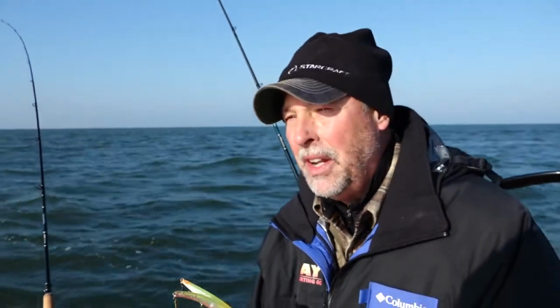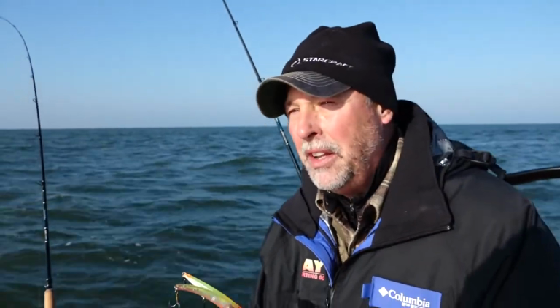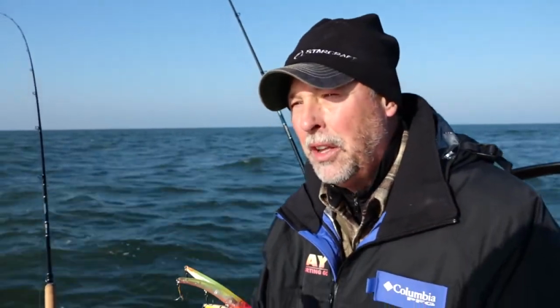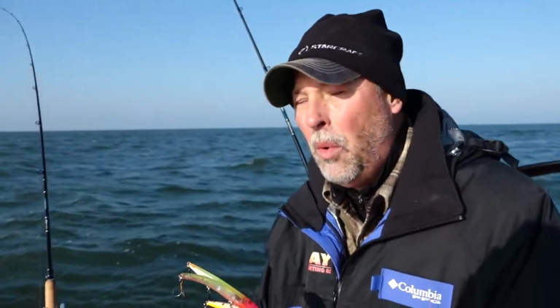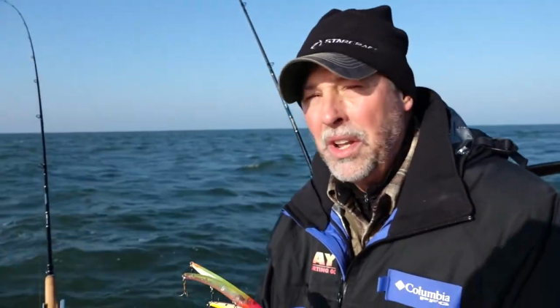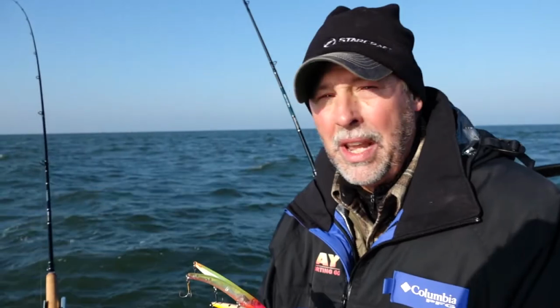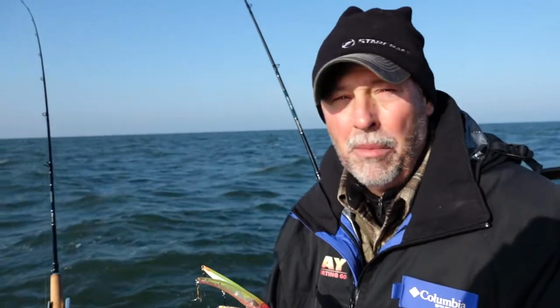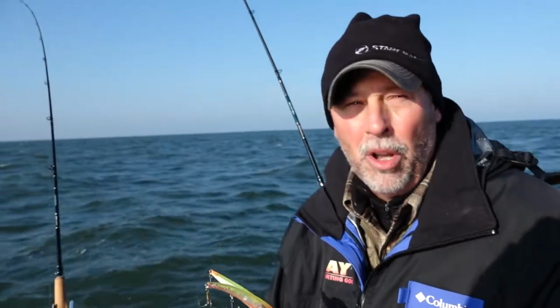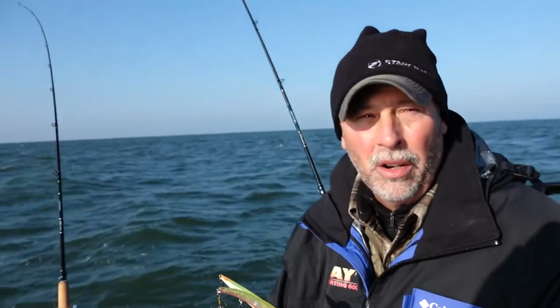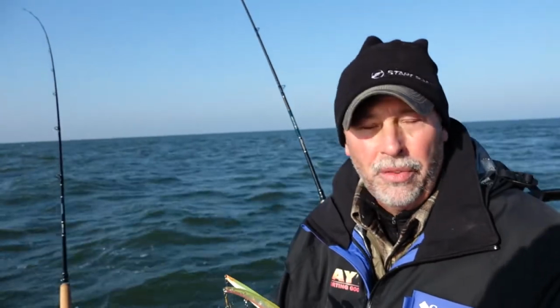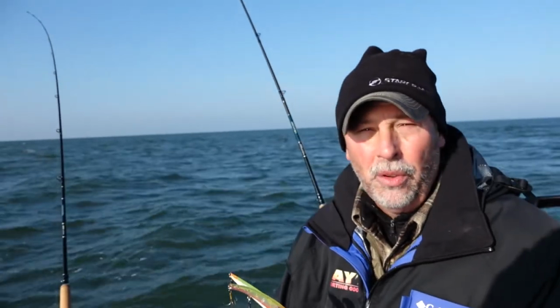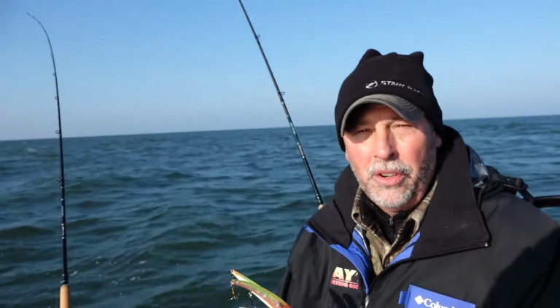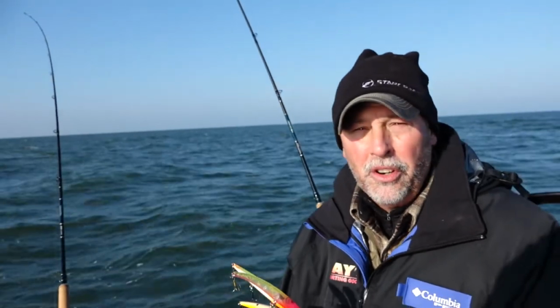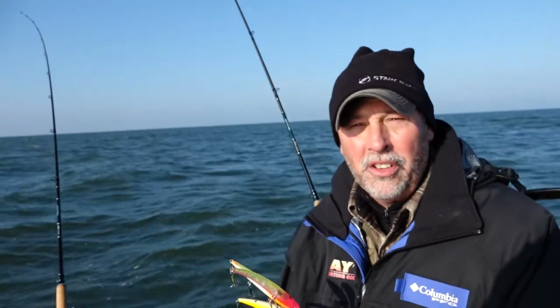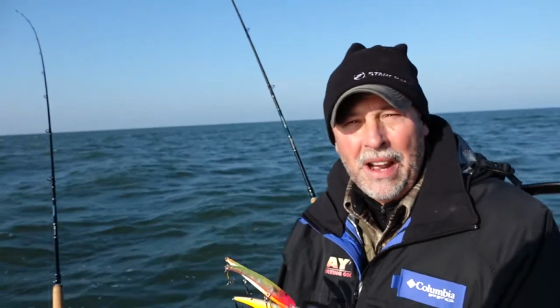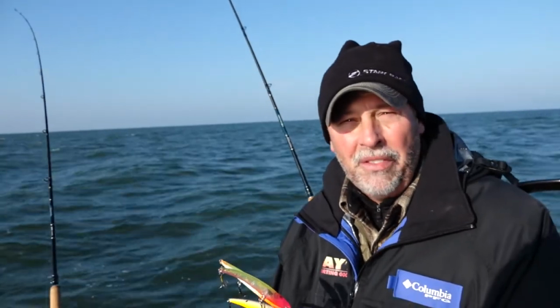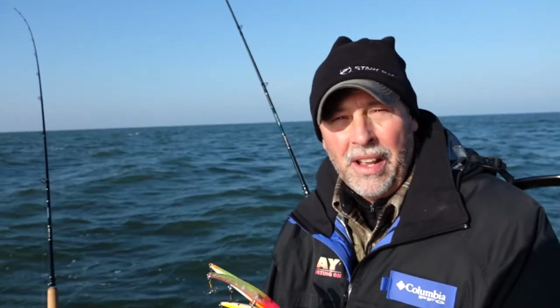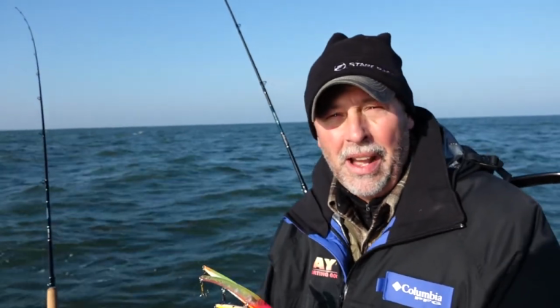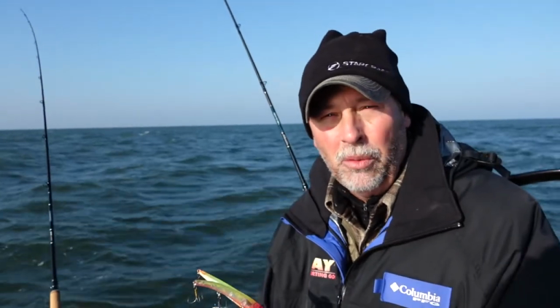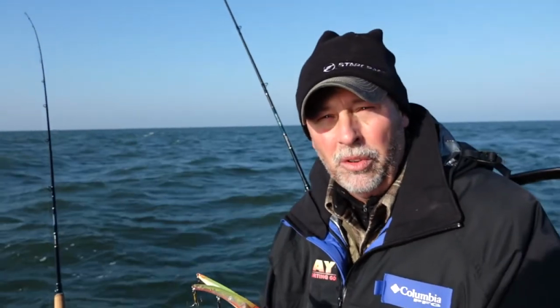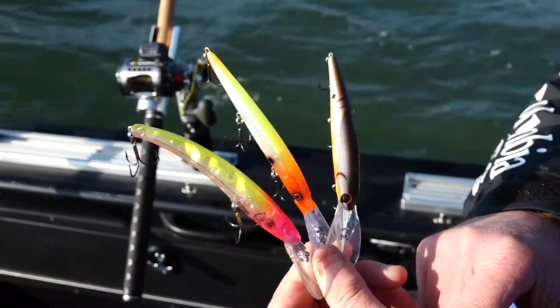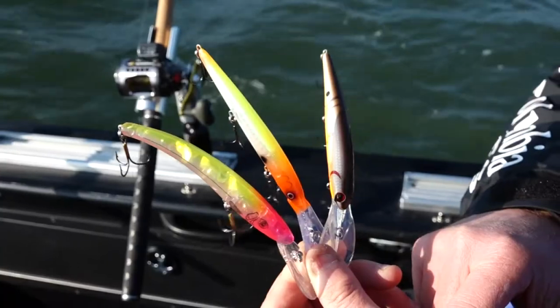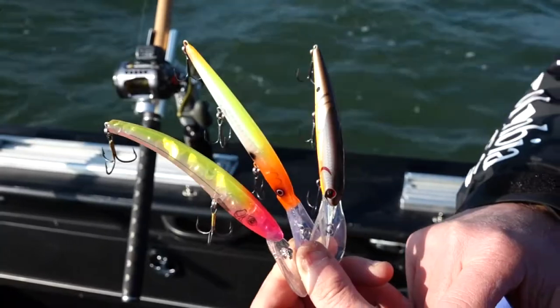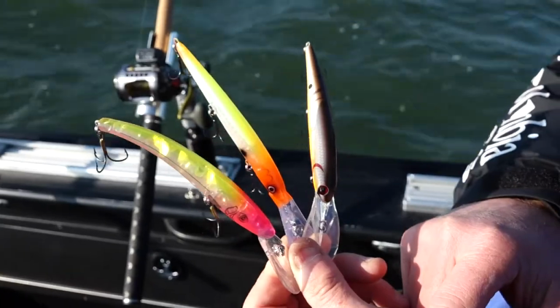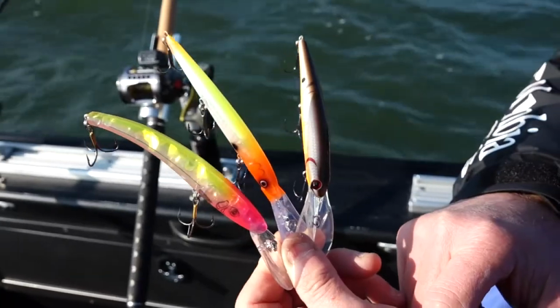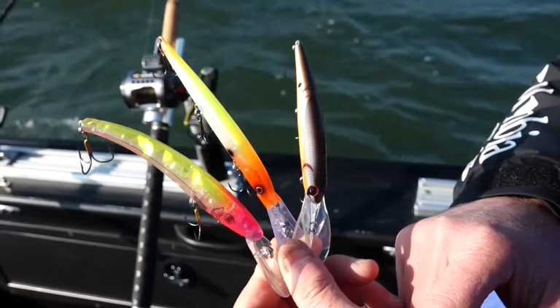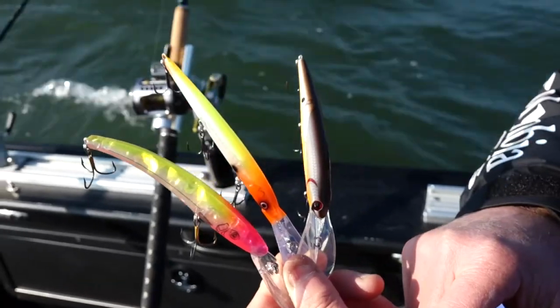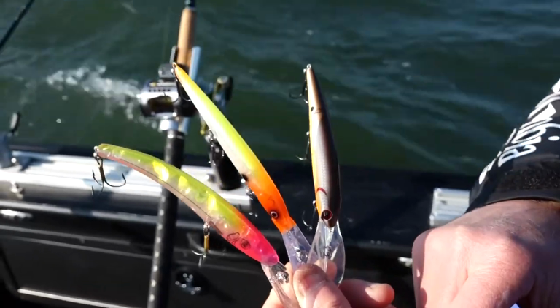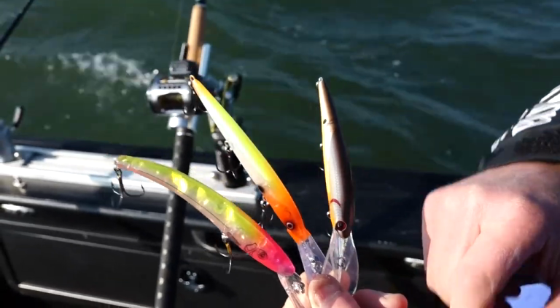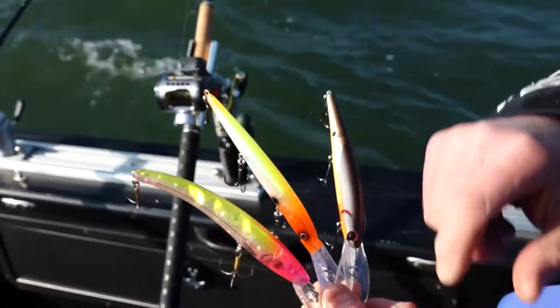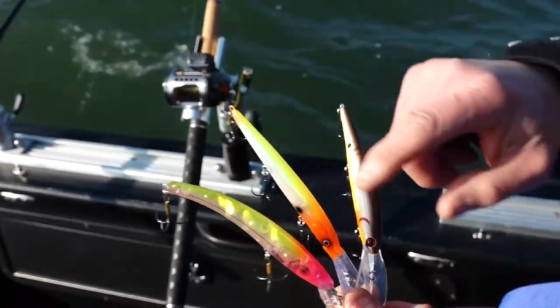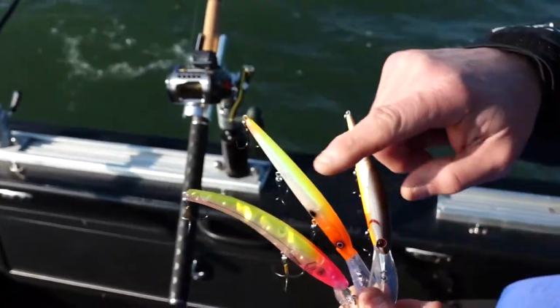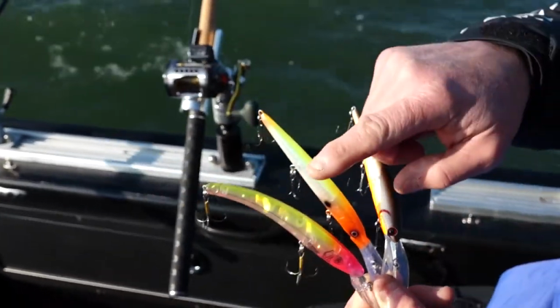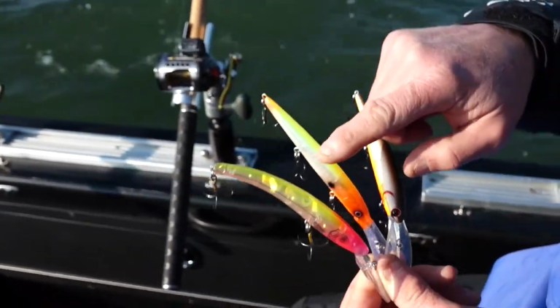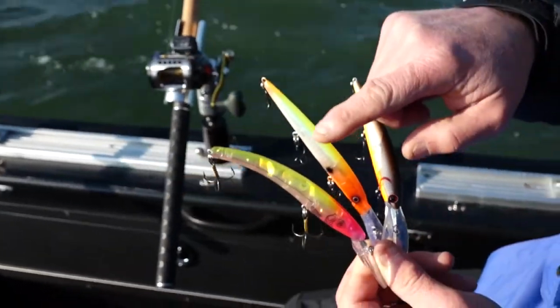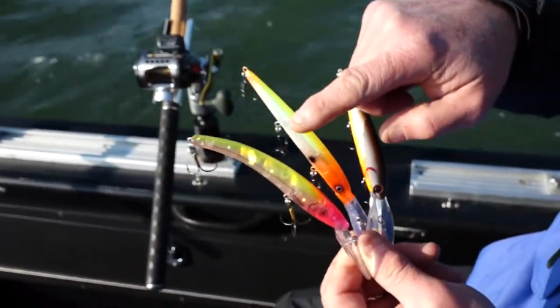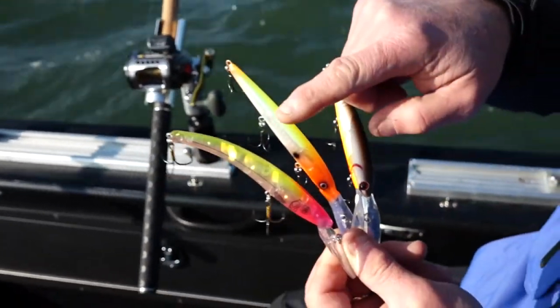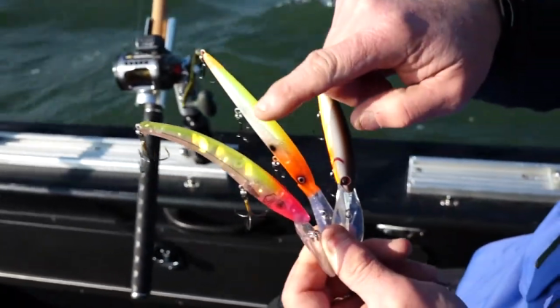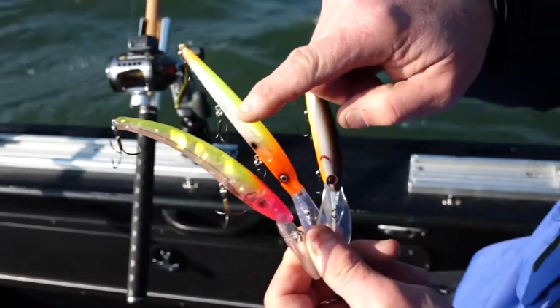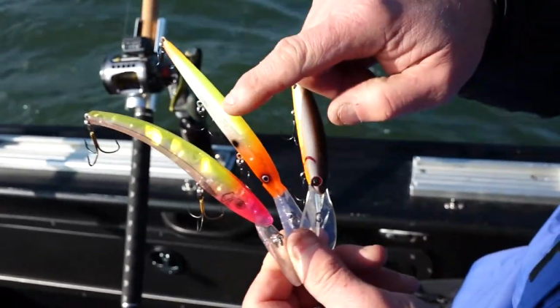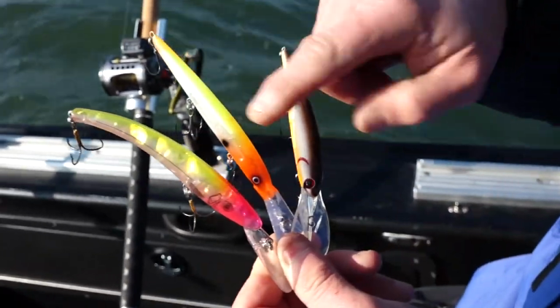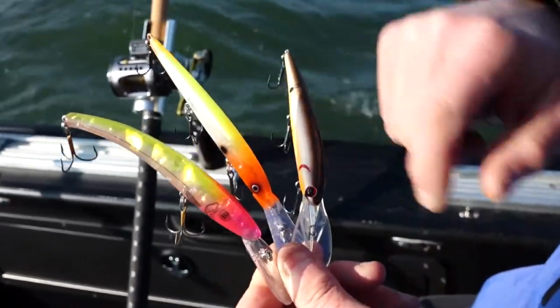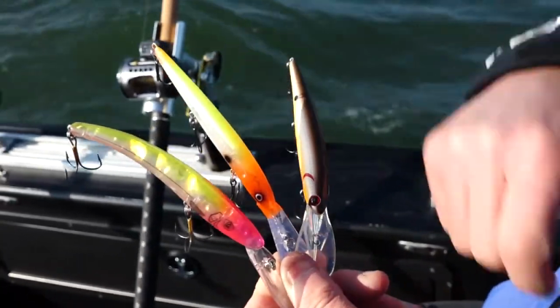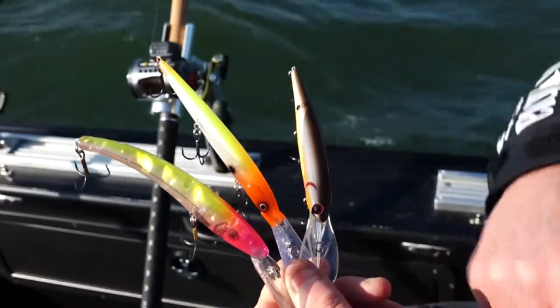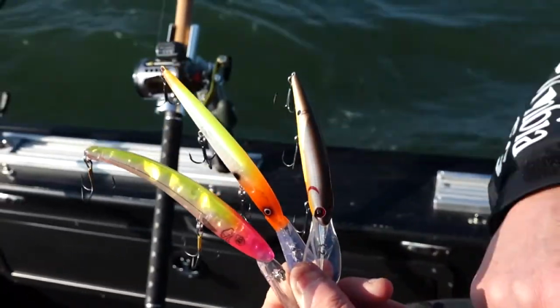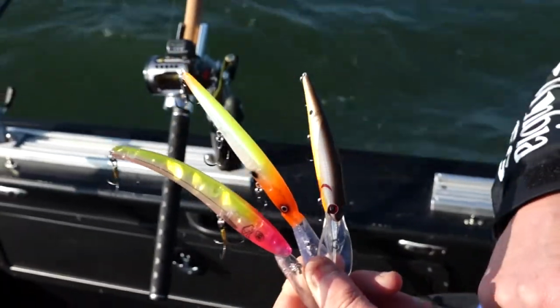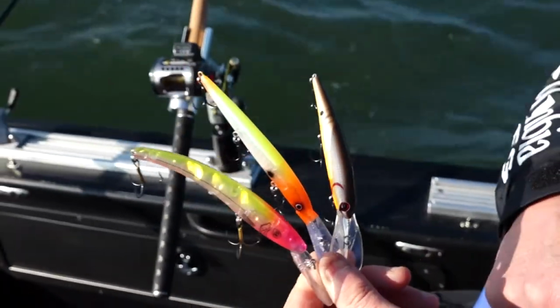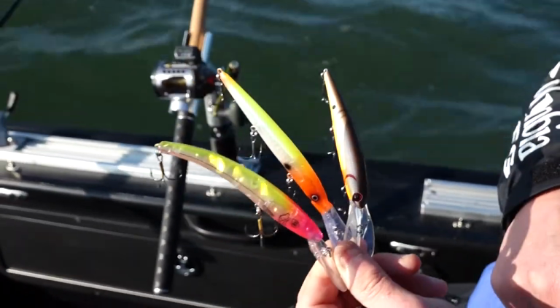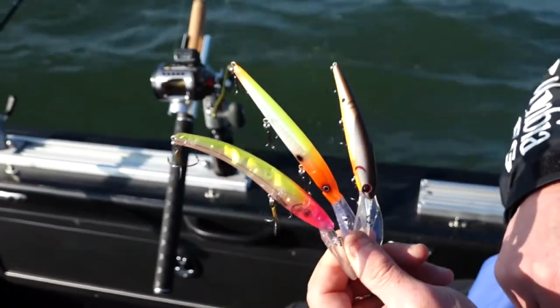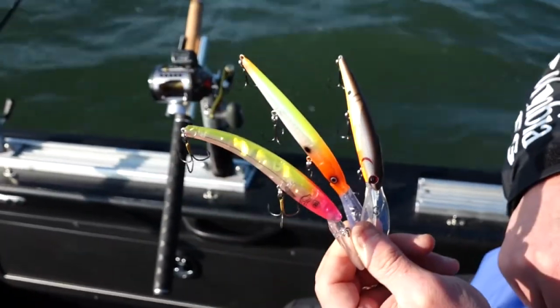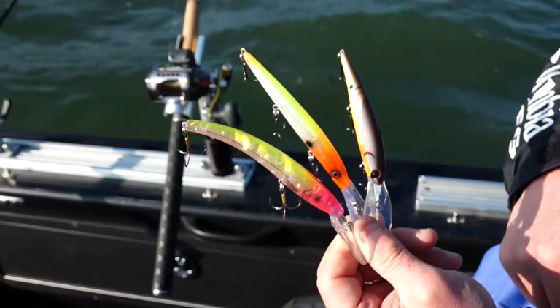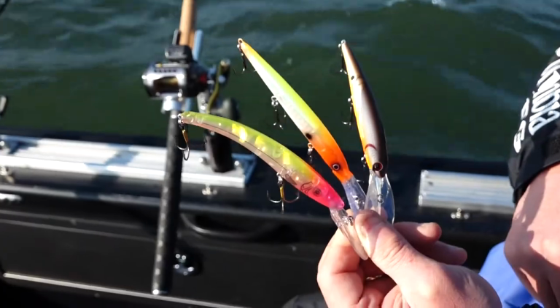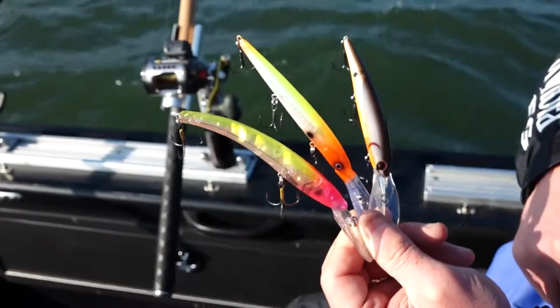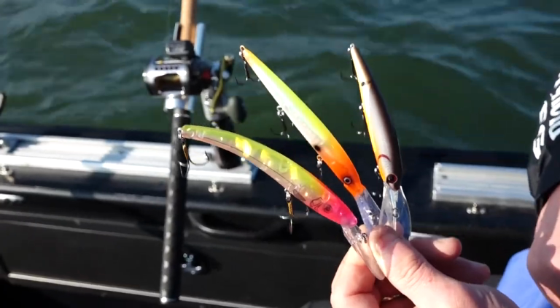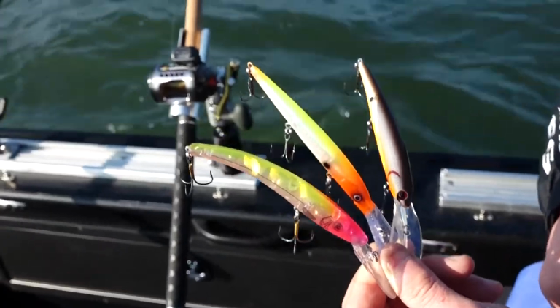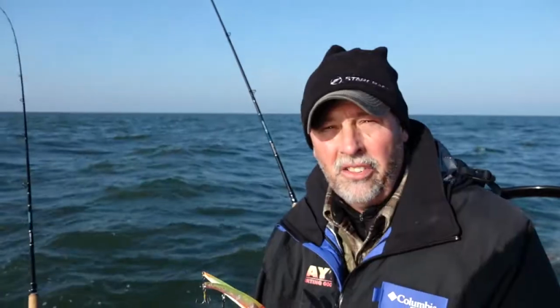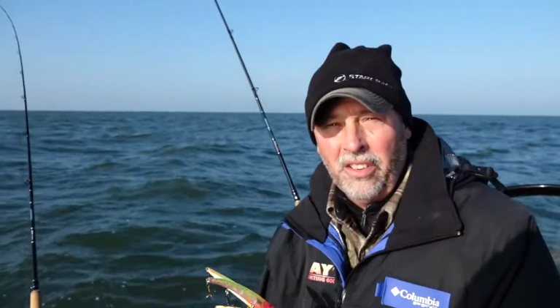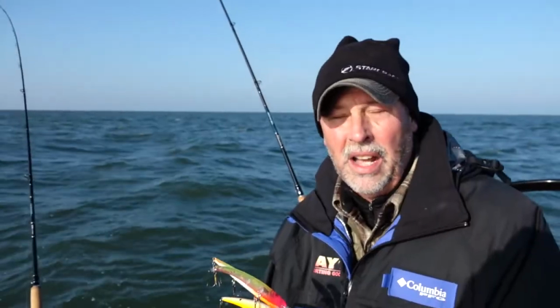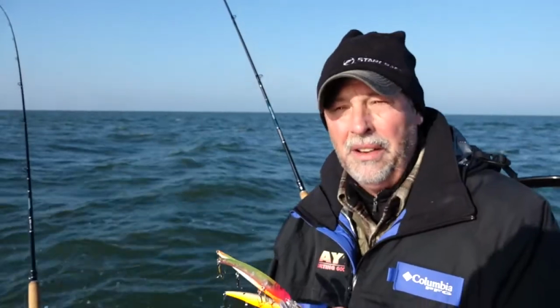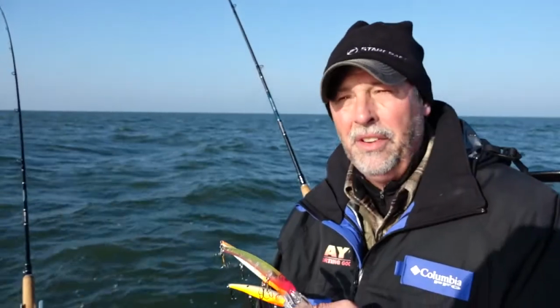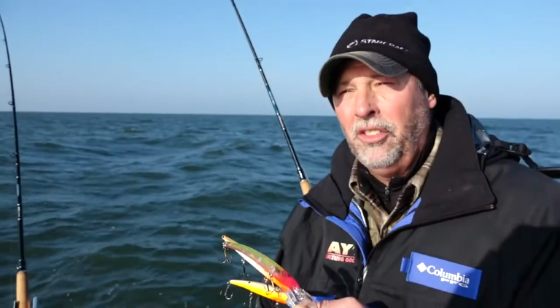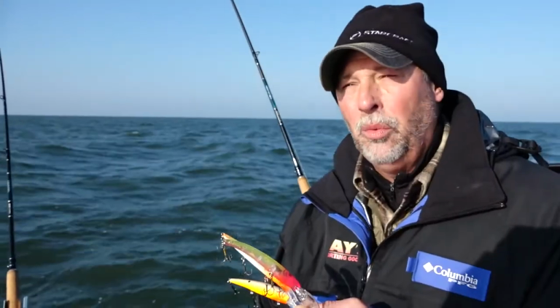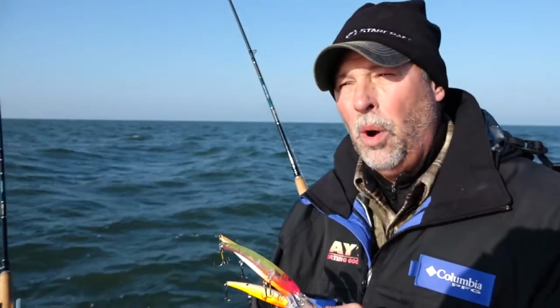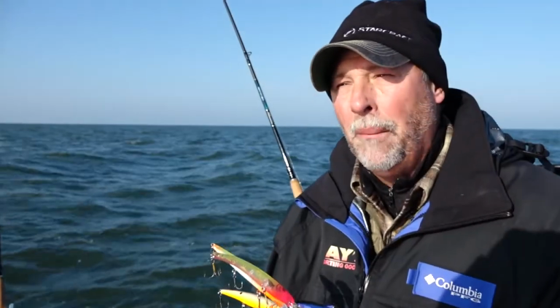Another one that came along a few years after that was made by Rapala. It's called the Deep Down Husky Jerk — a very popular lure as well, and it catches a lot of fish.